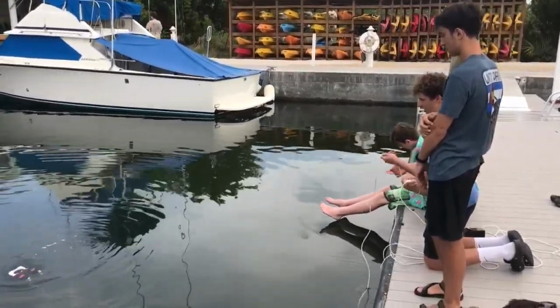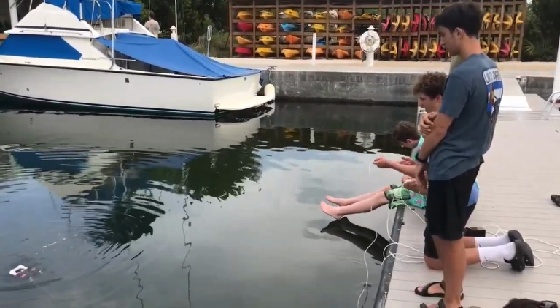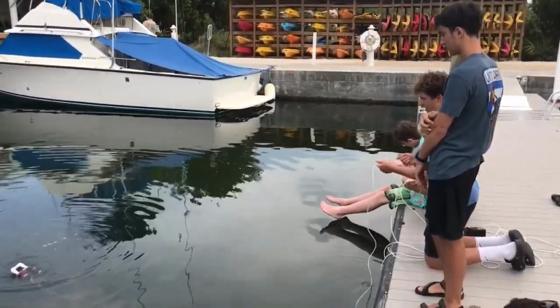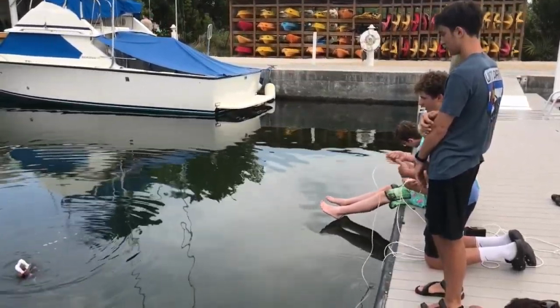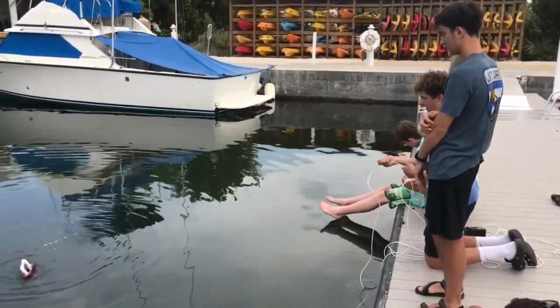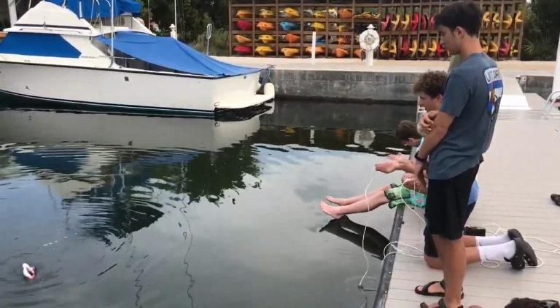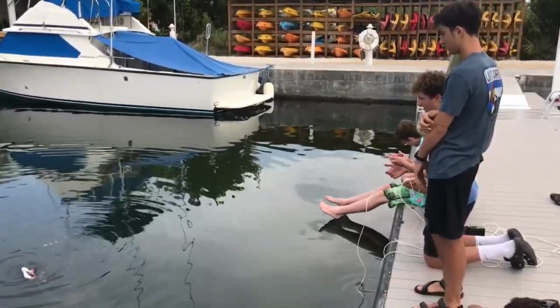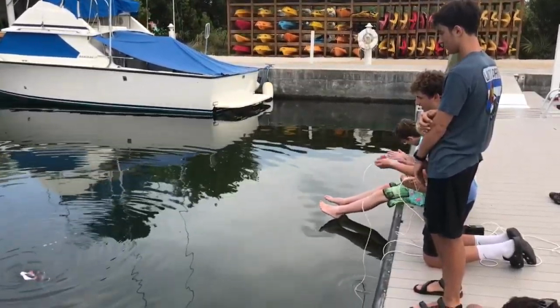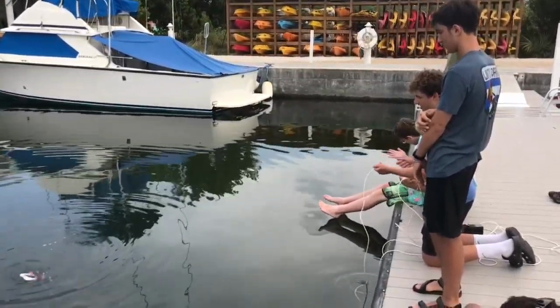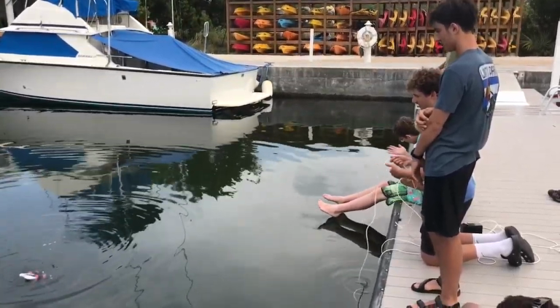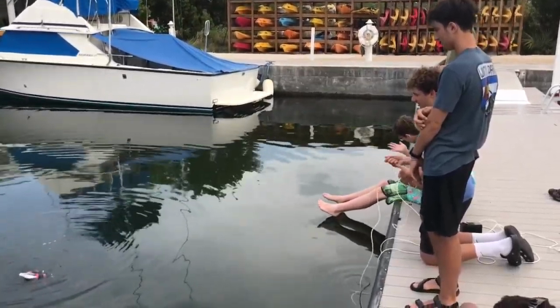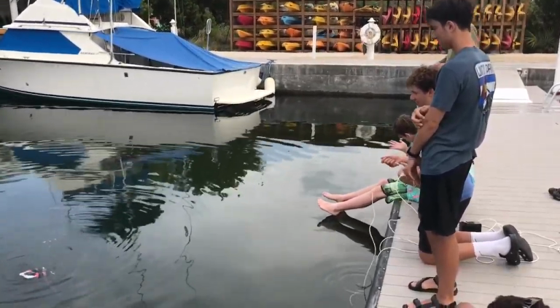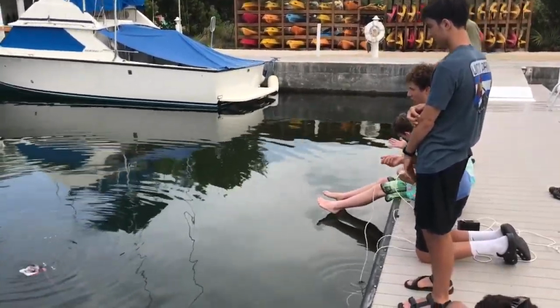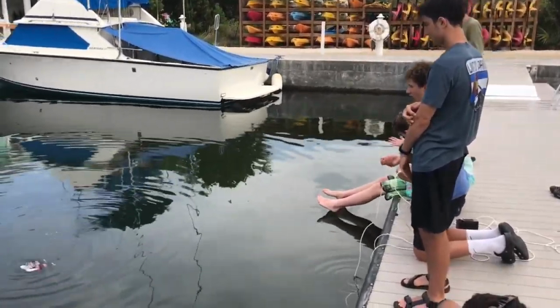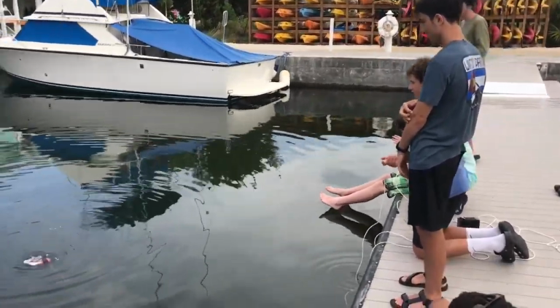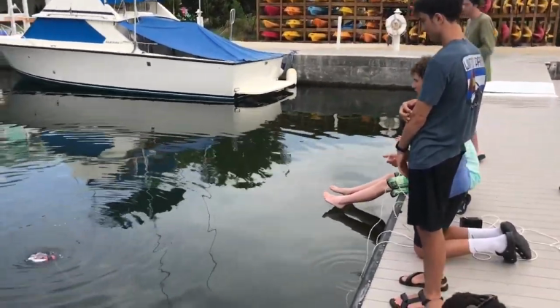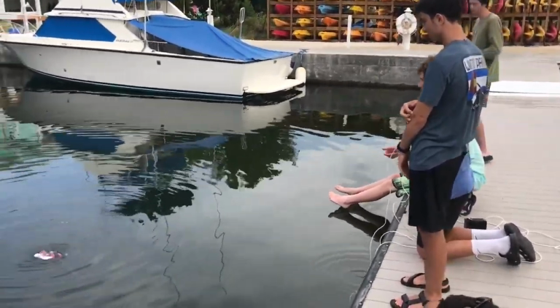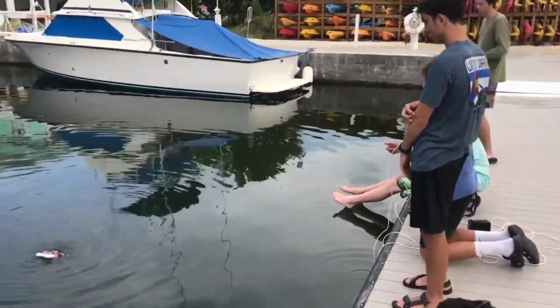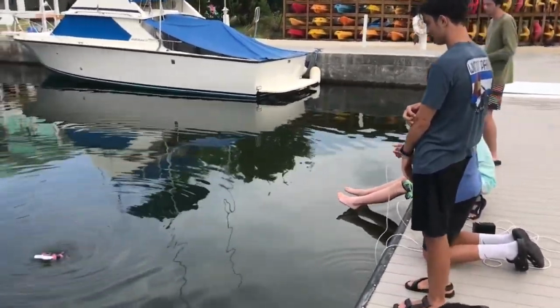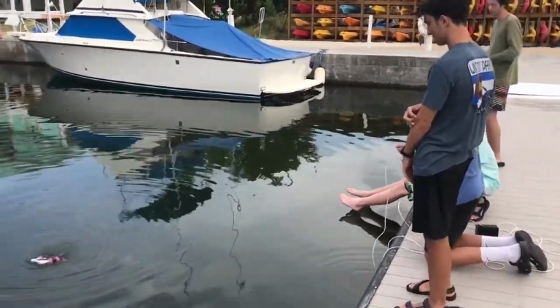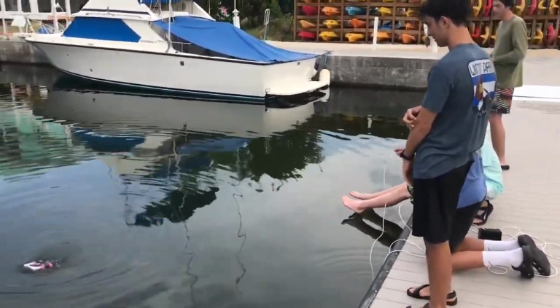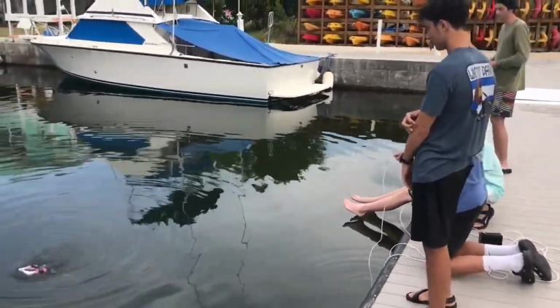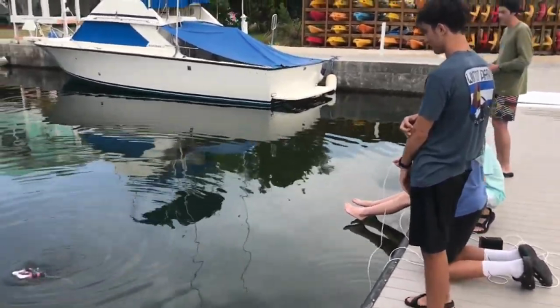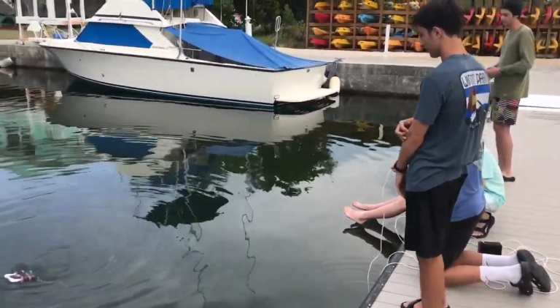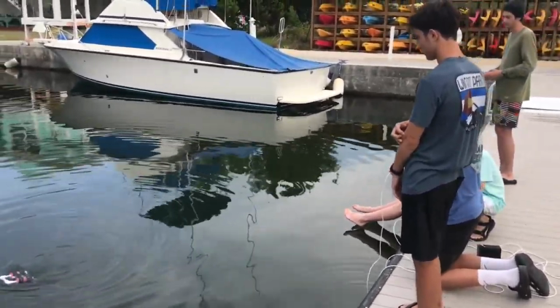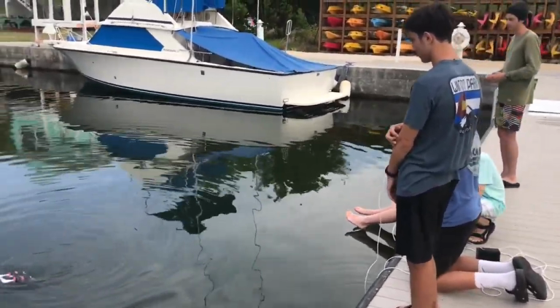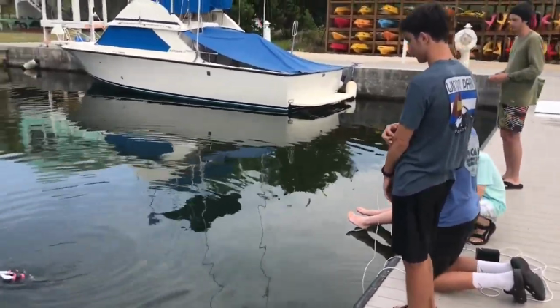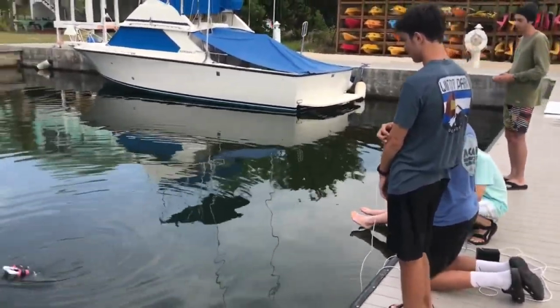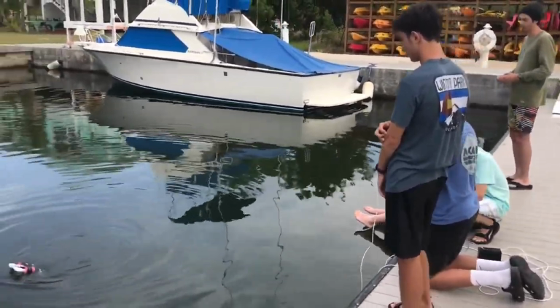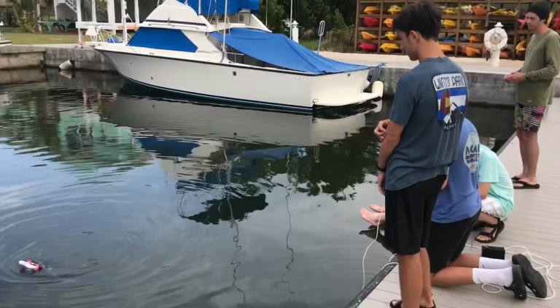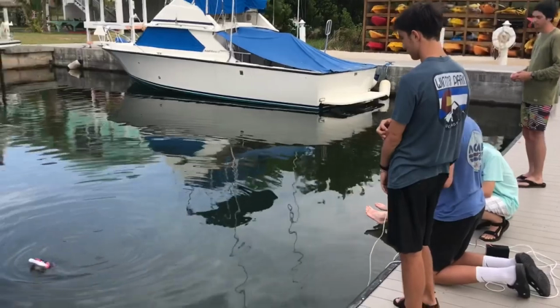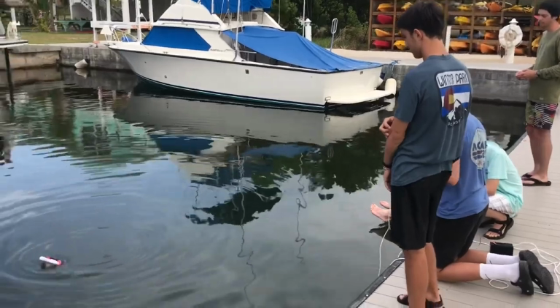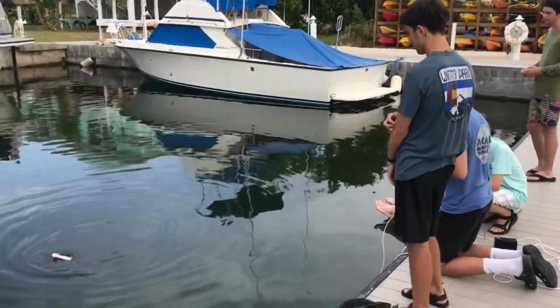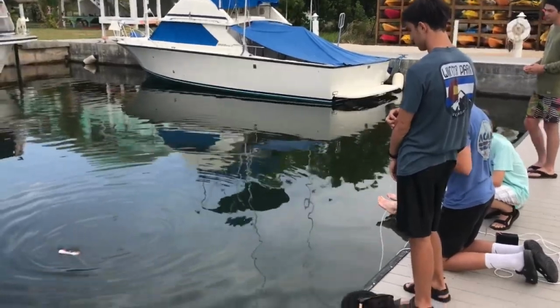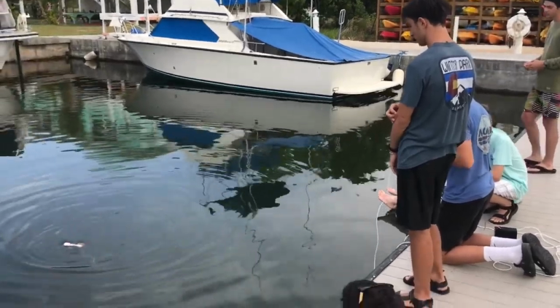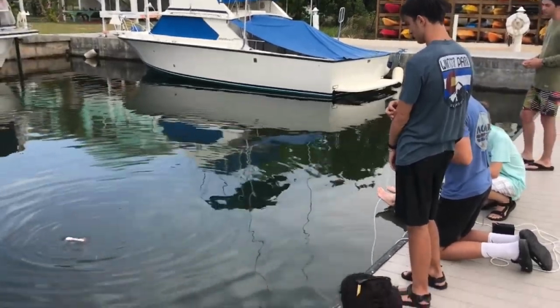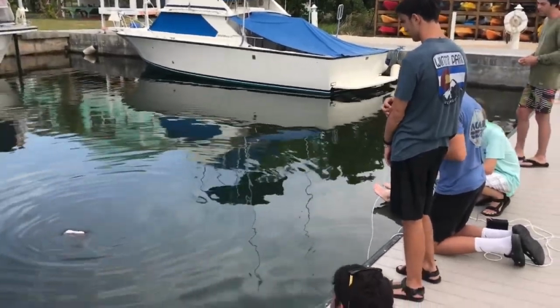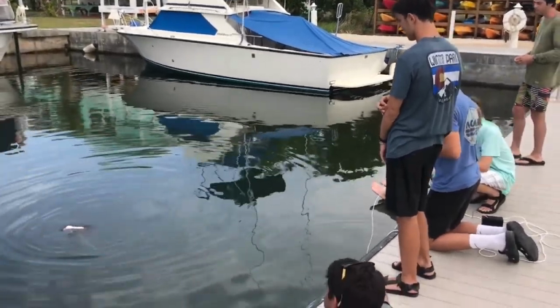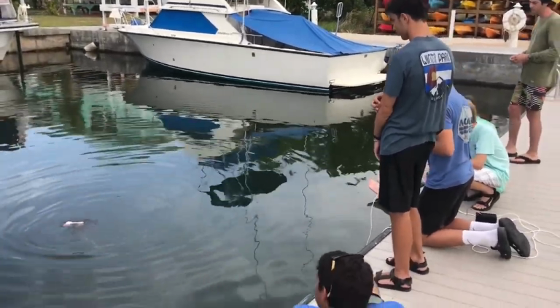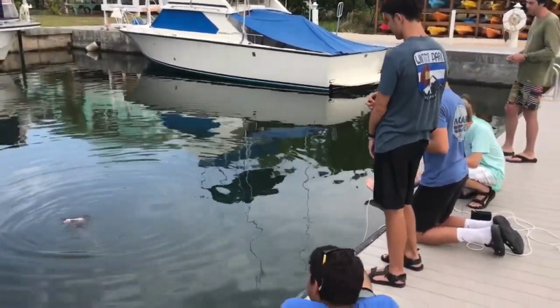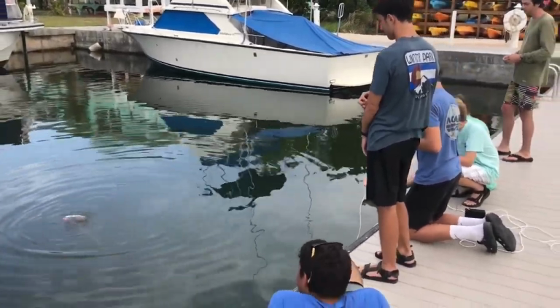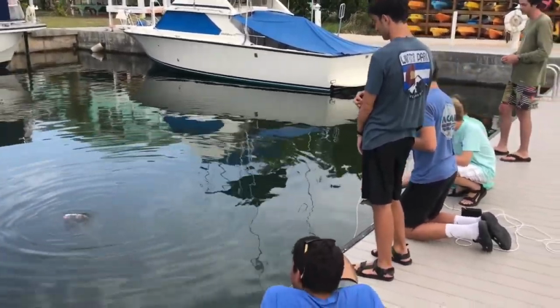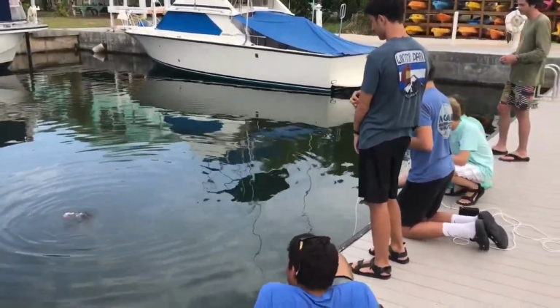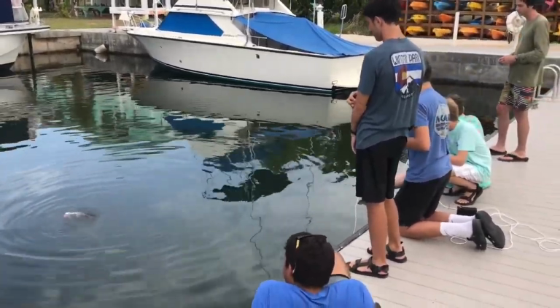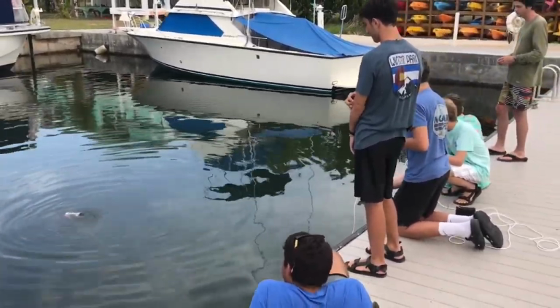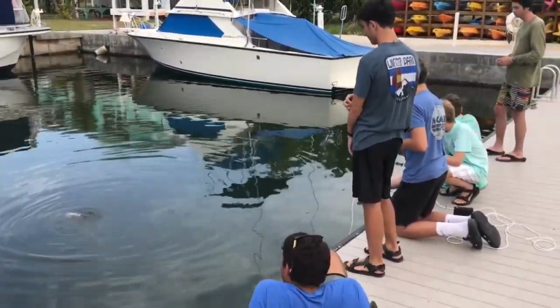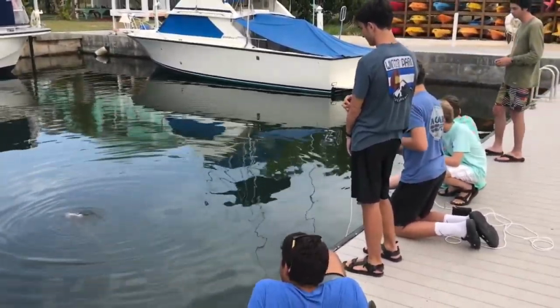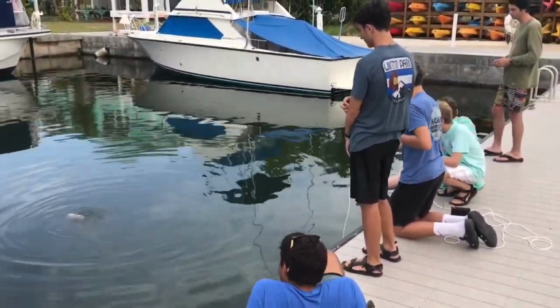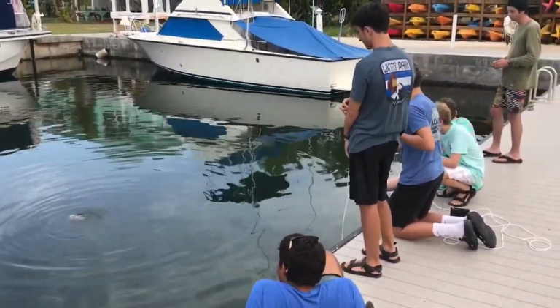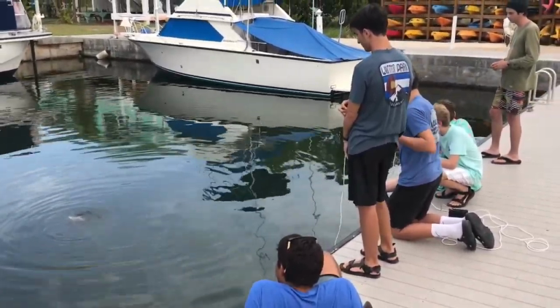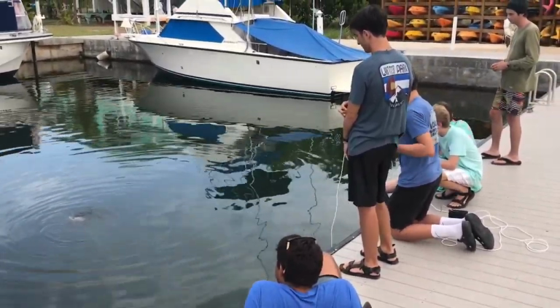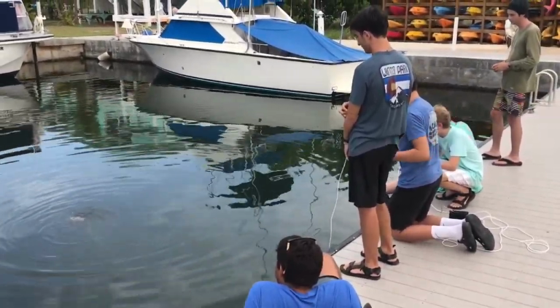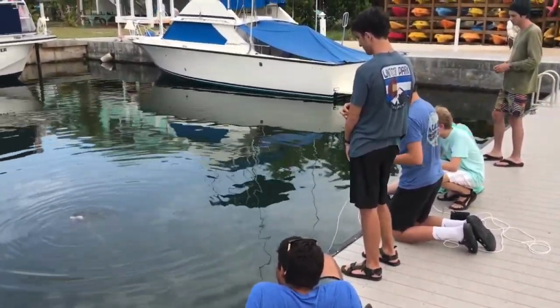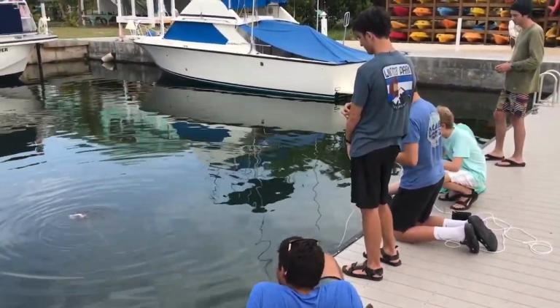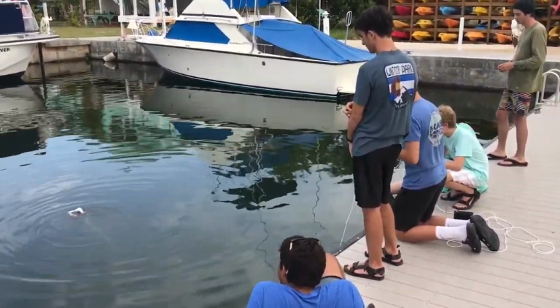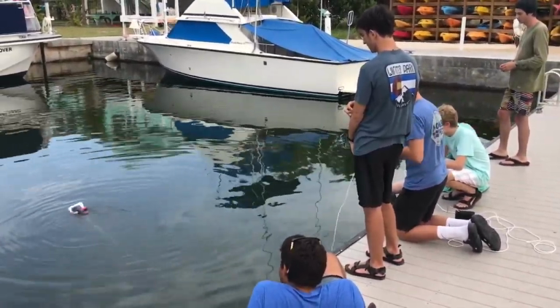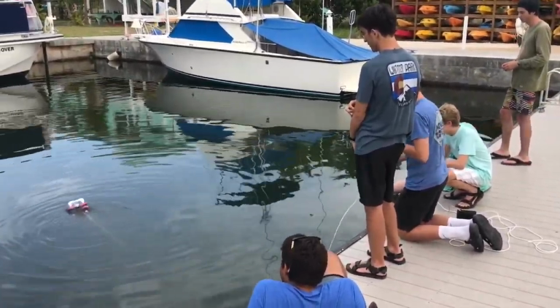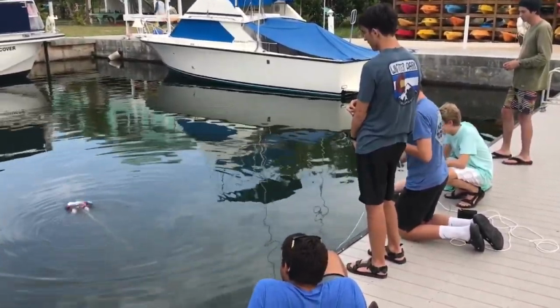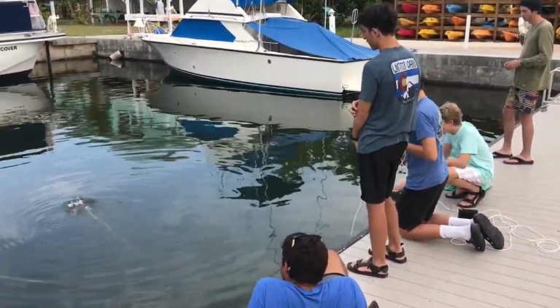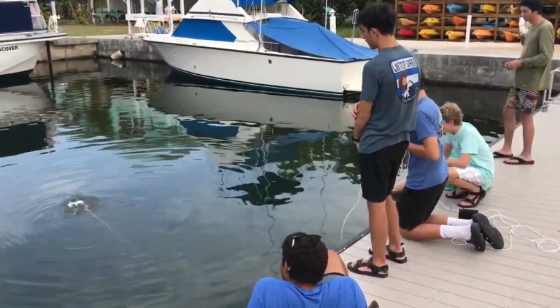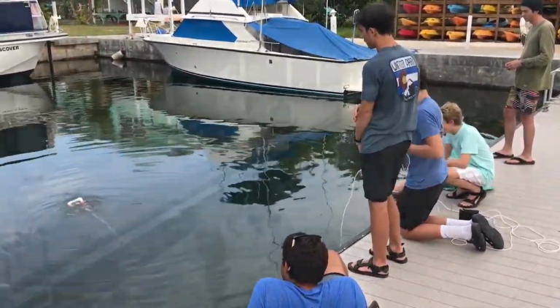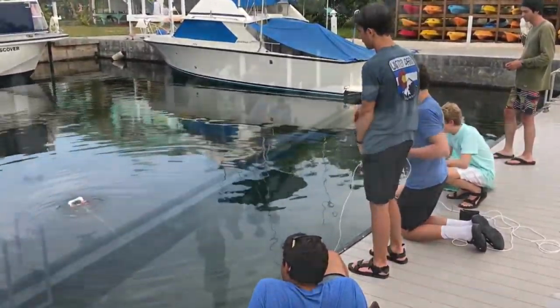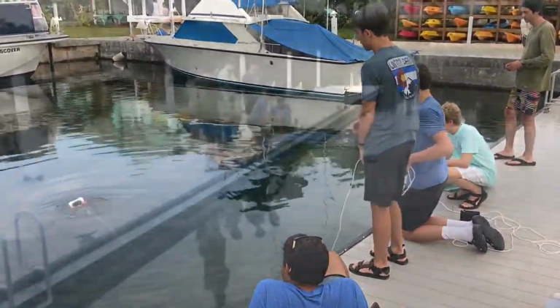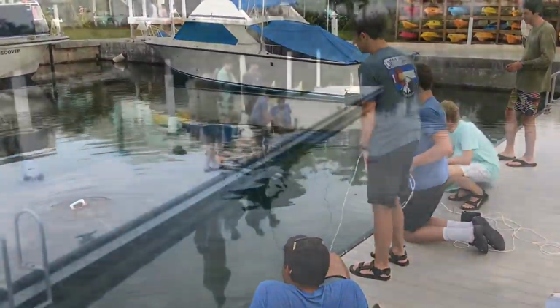Okay, go down. Oh, actually reverse. Go reverse. Ow. I had to cut. It's going to go down. Whoa. The wire is in the water.